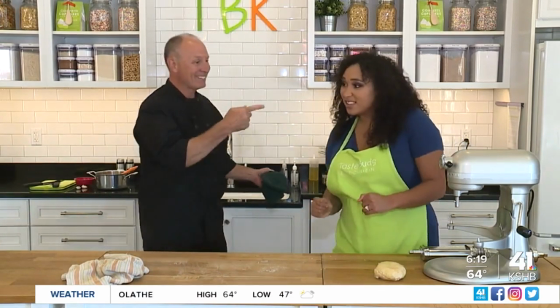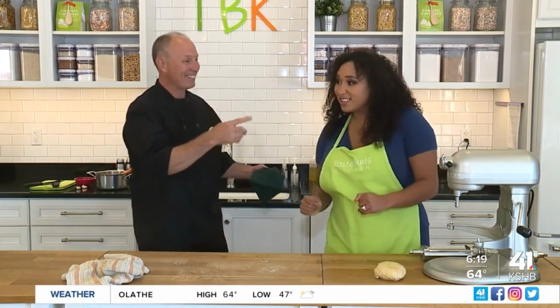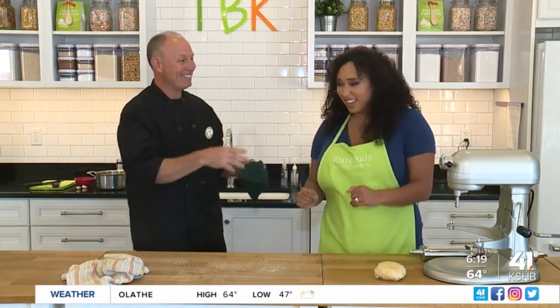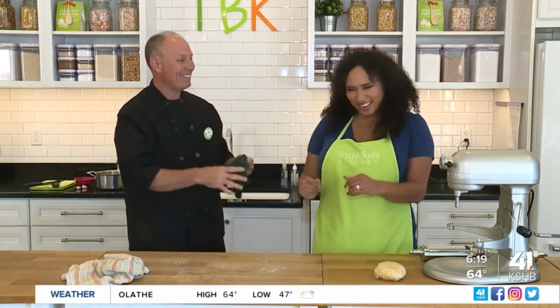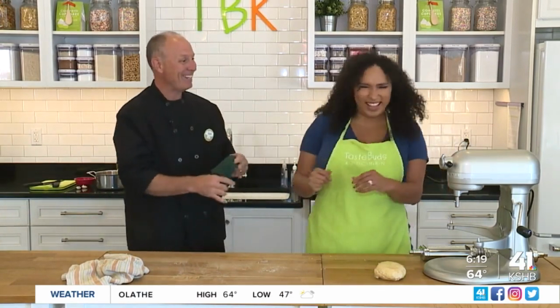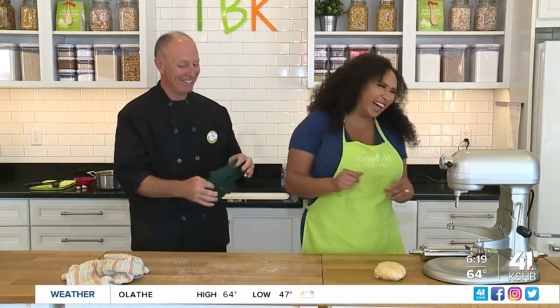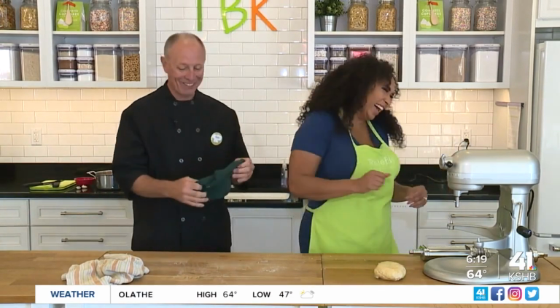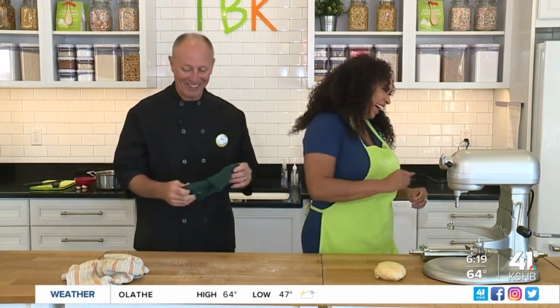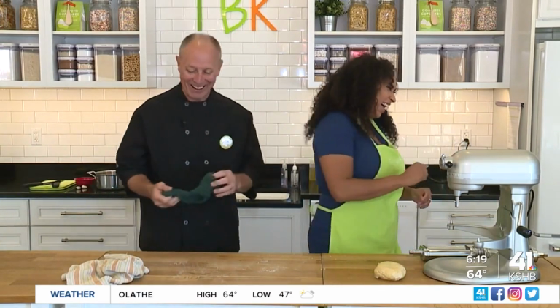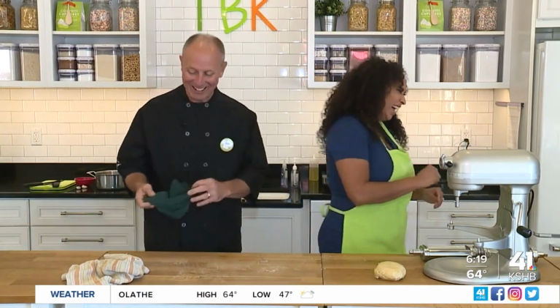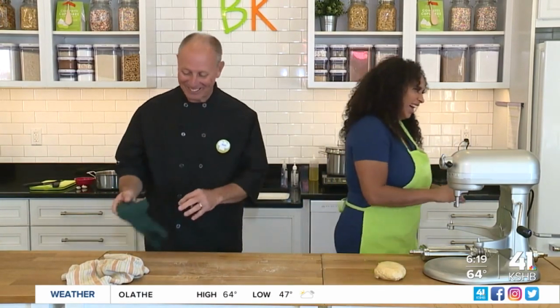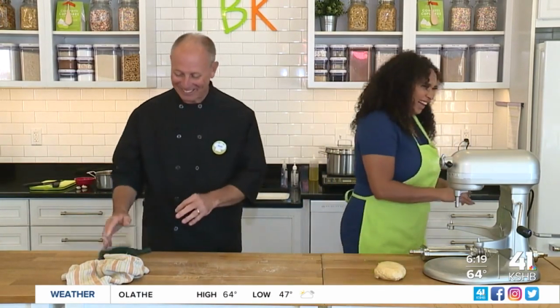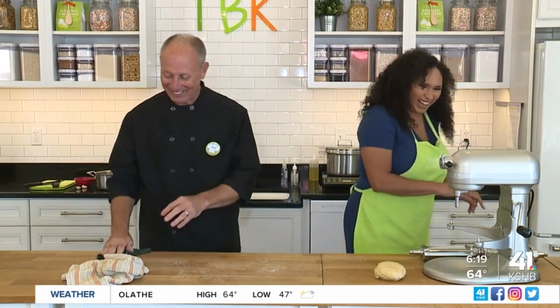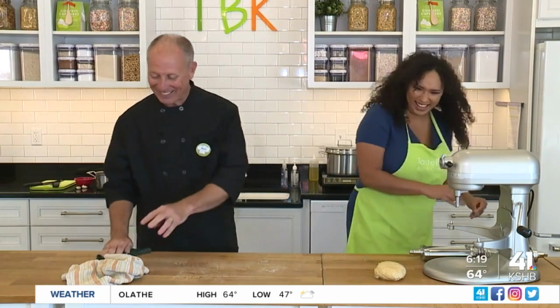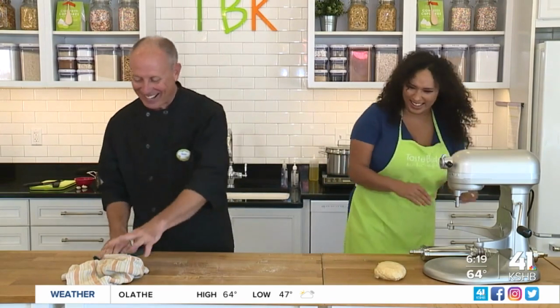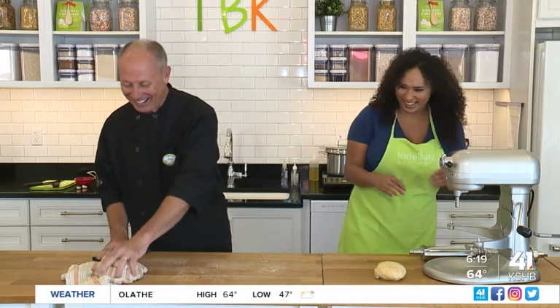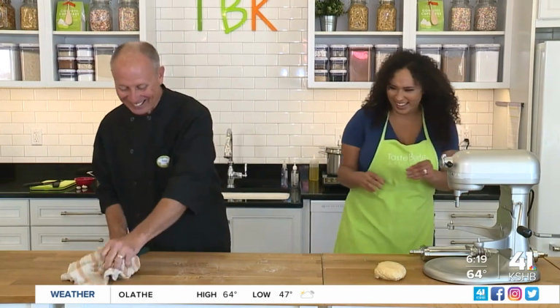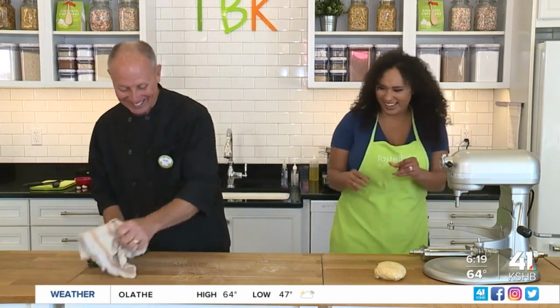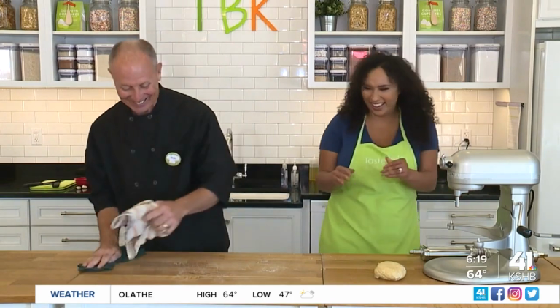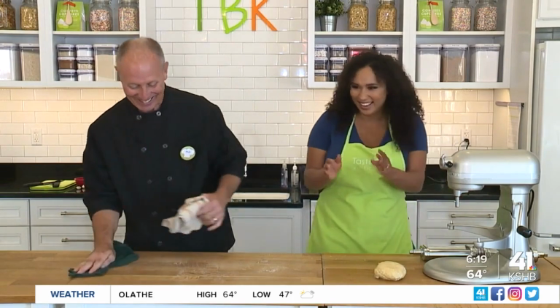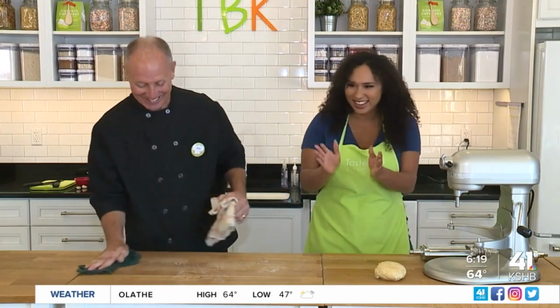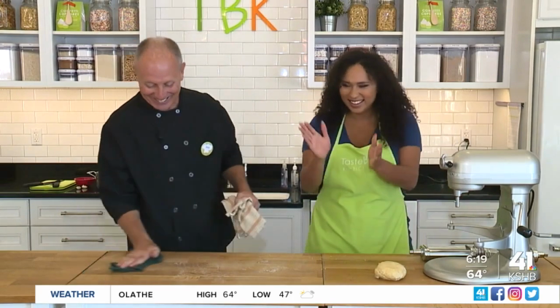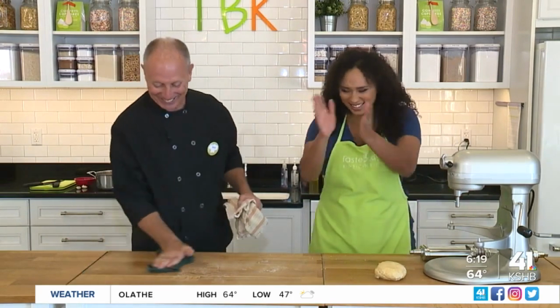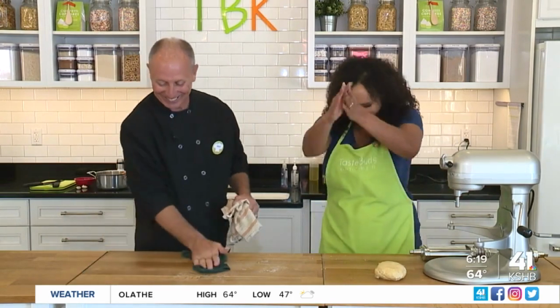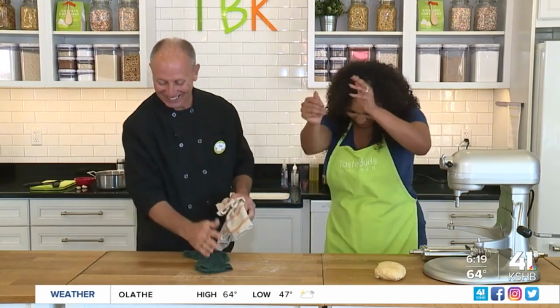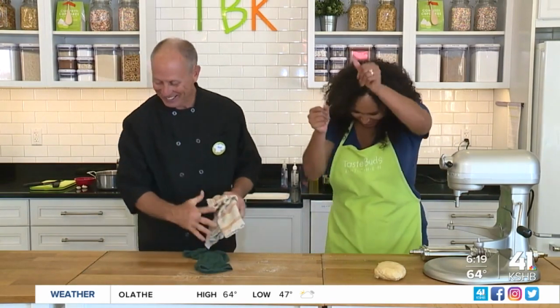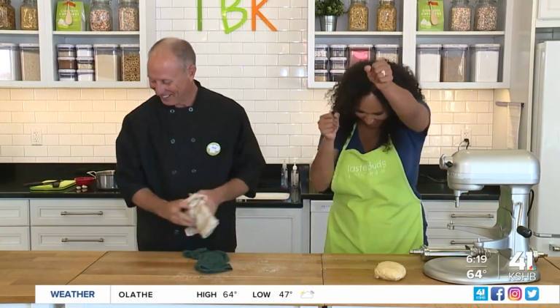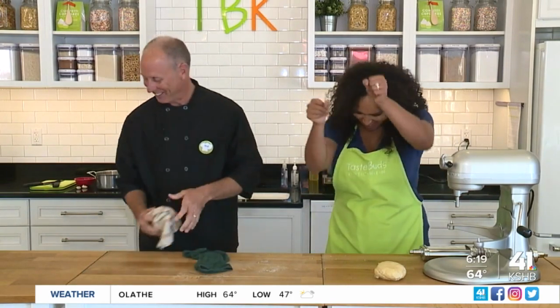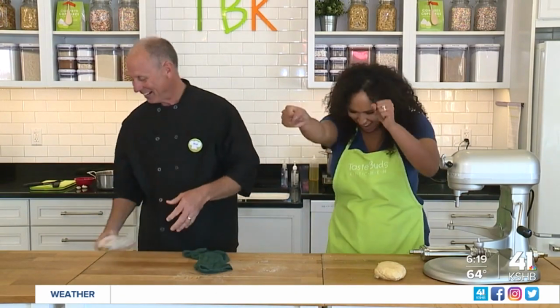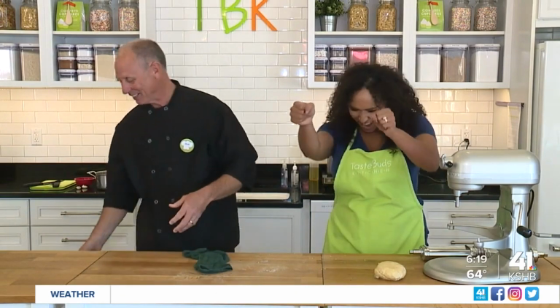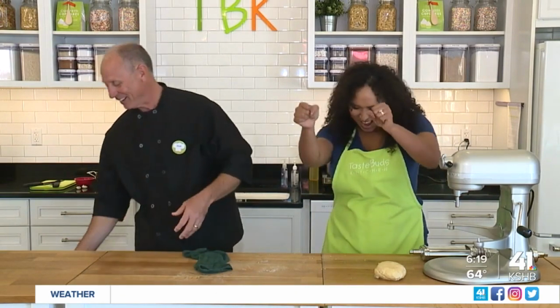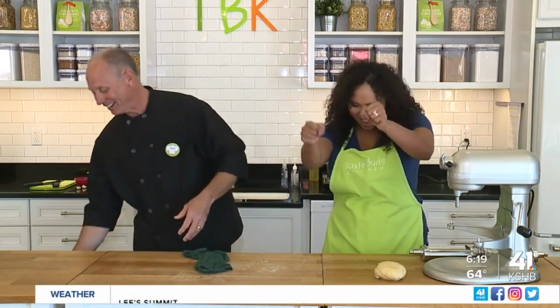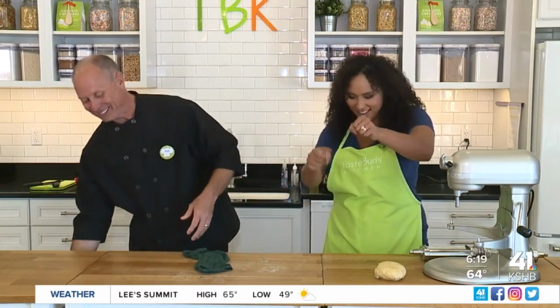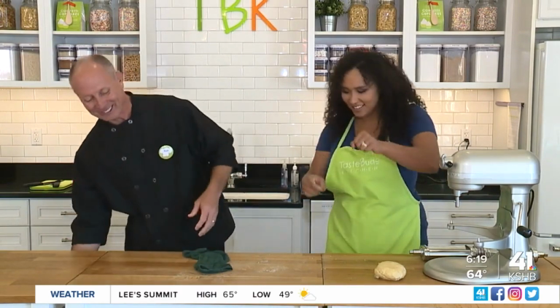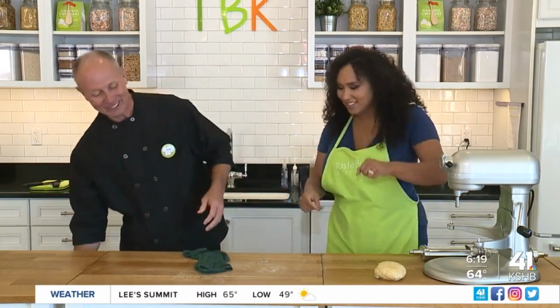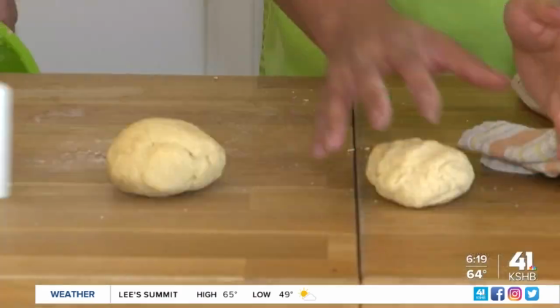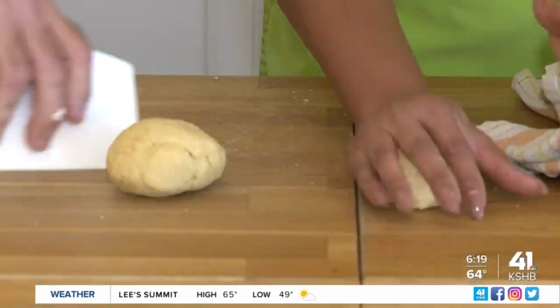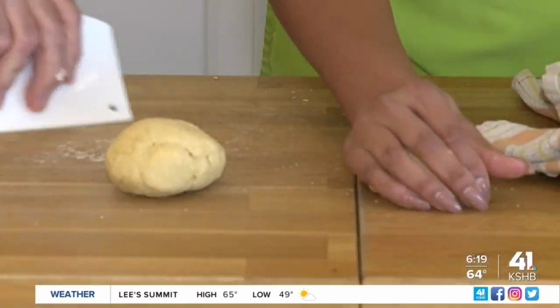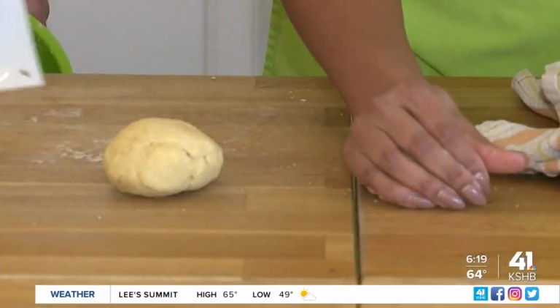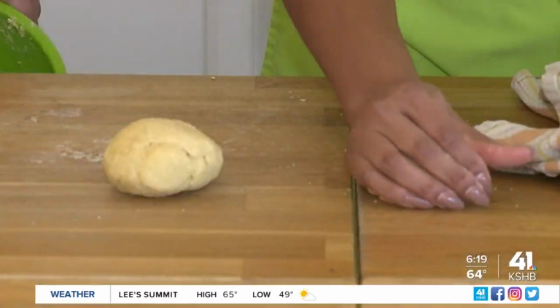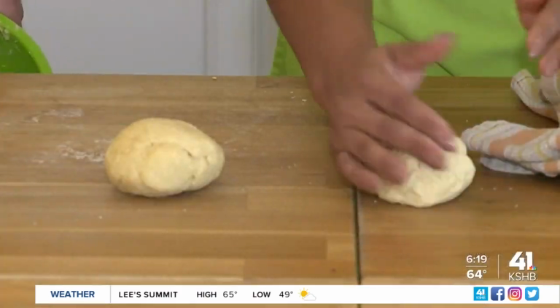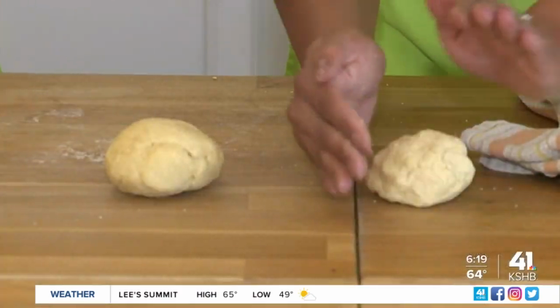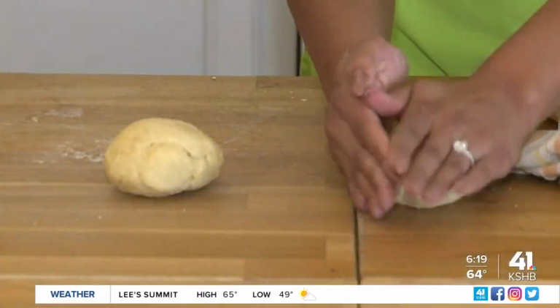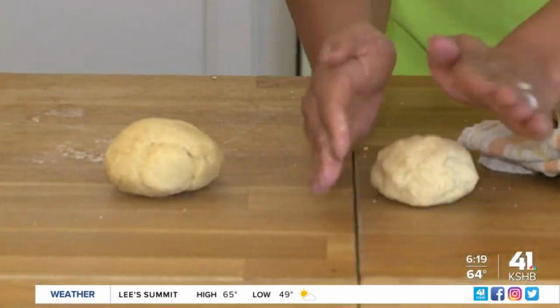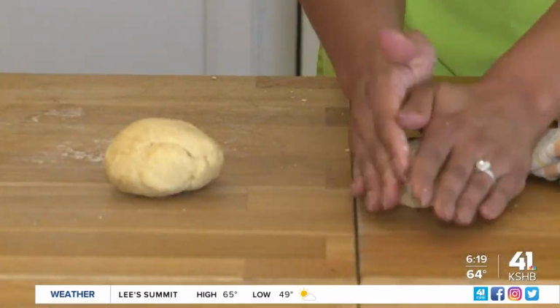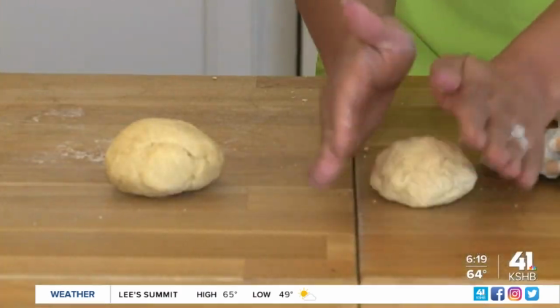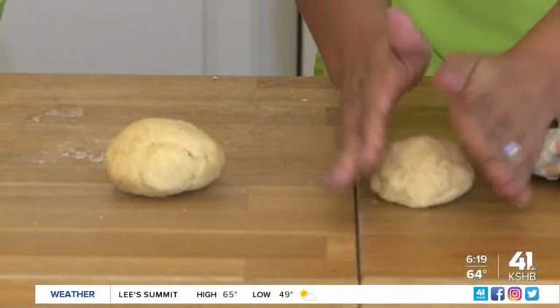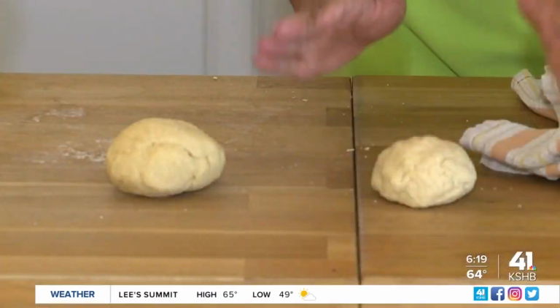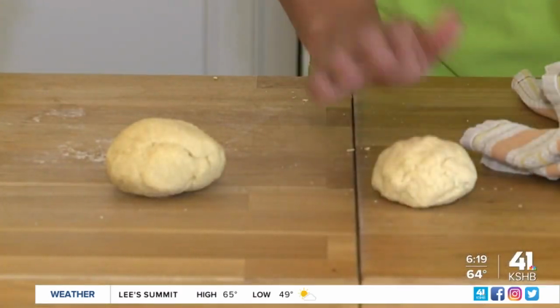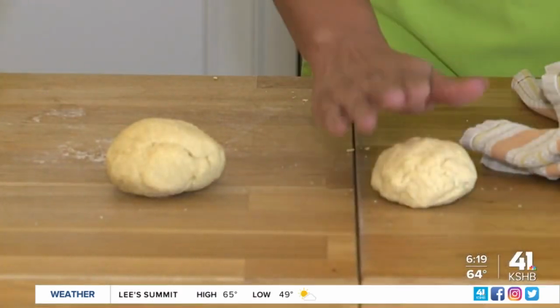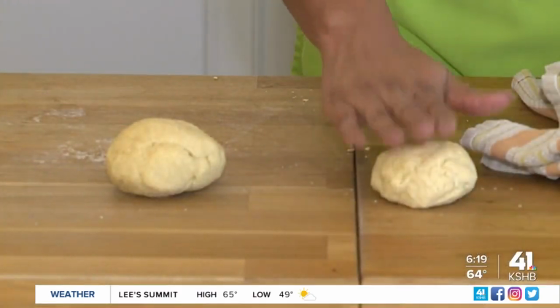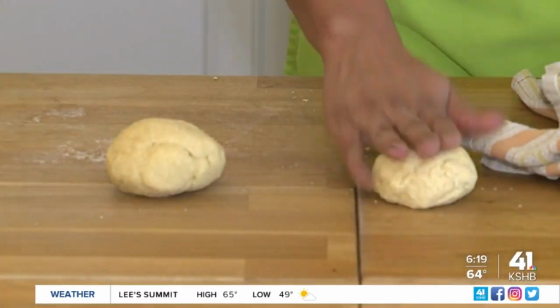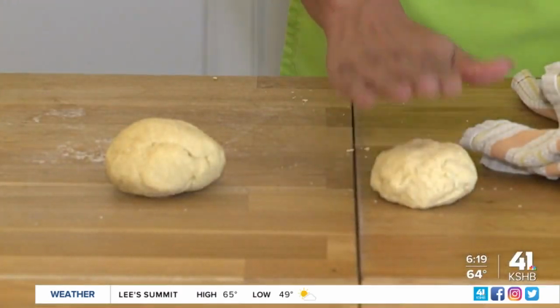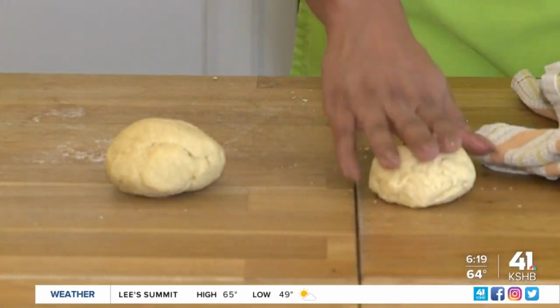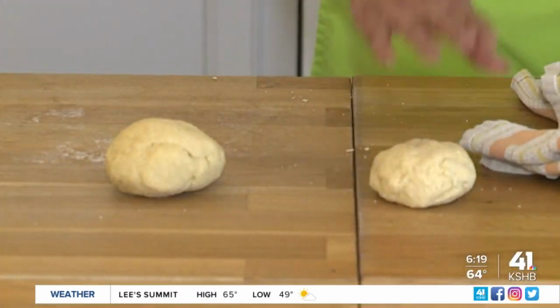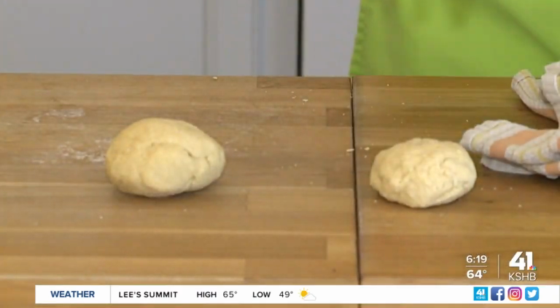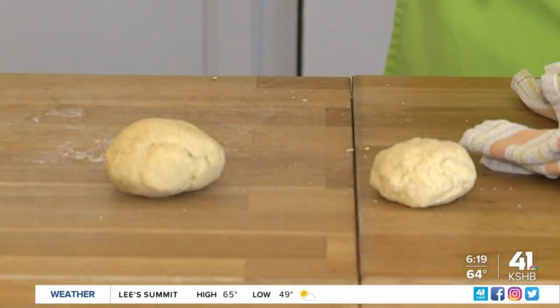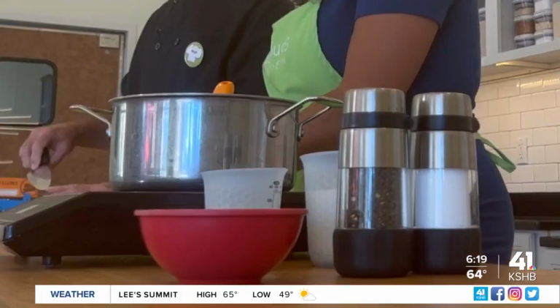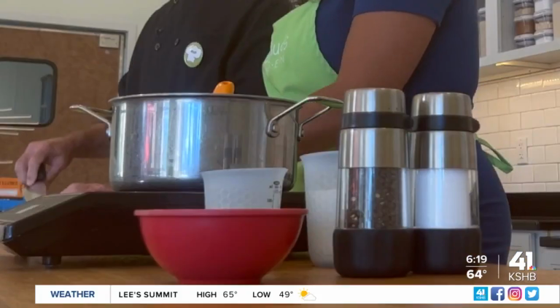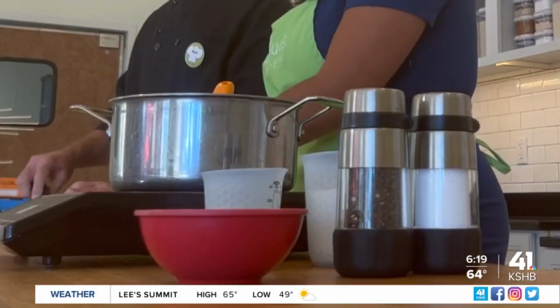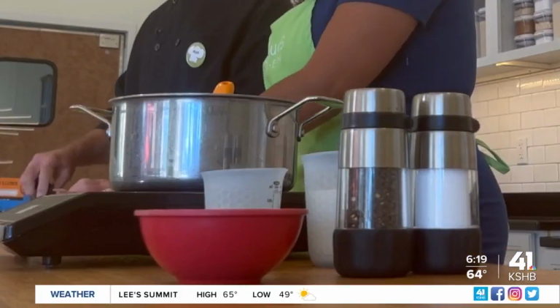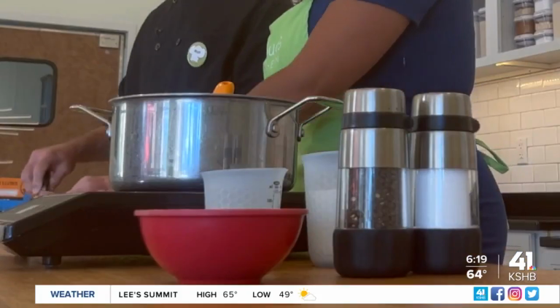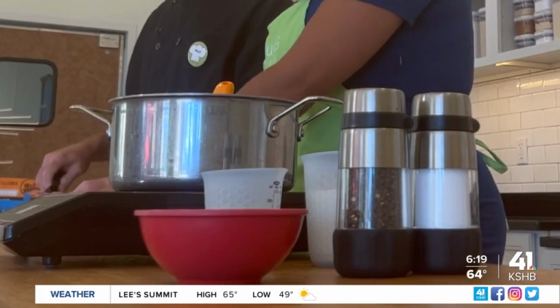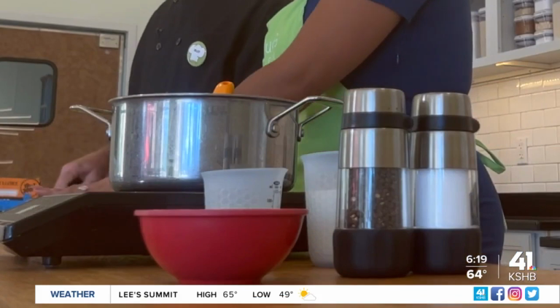Yes, that's it — you're right, you got it. We activated the gluten. While our pasta dough is resting, we're going to make a little Alfredo sauce.